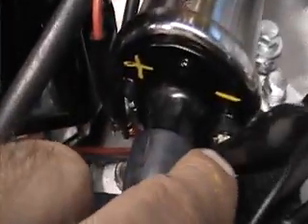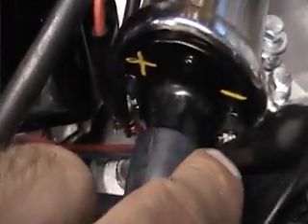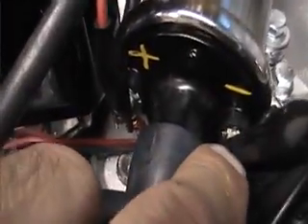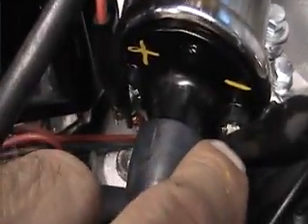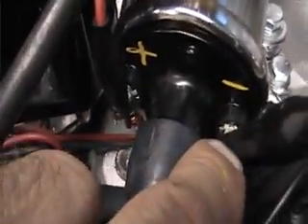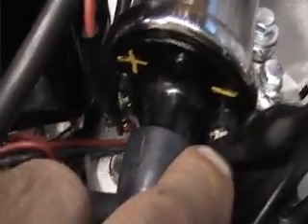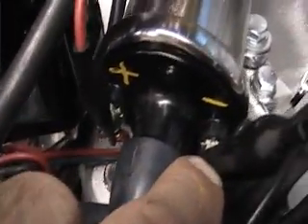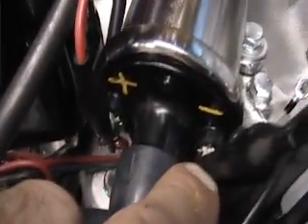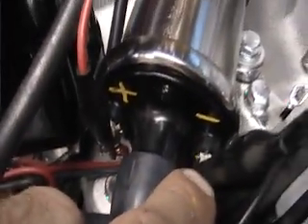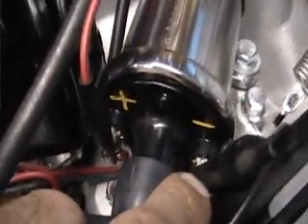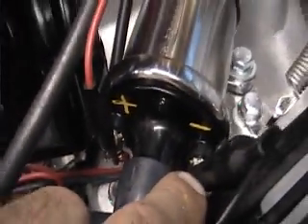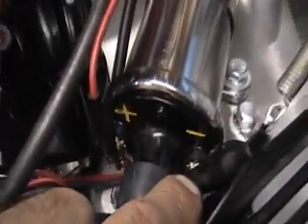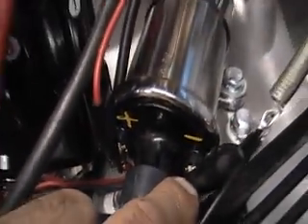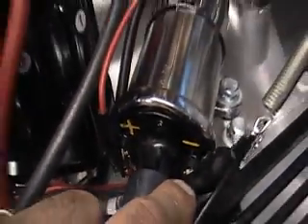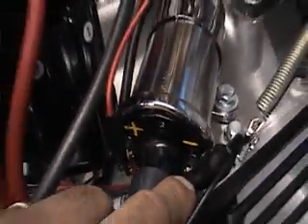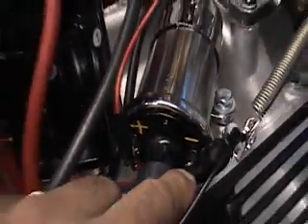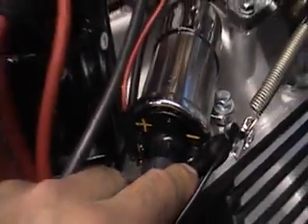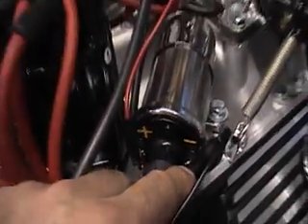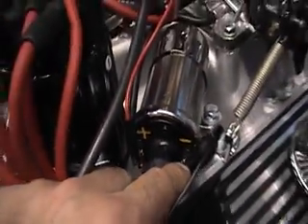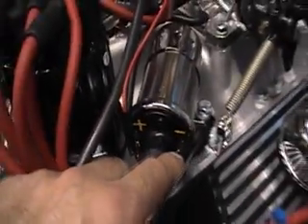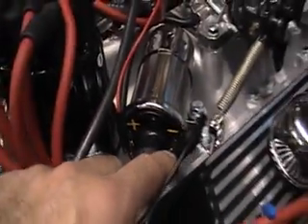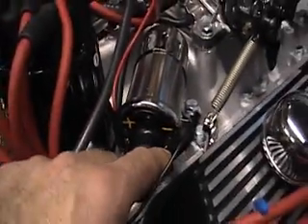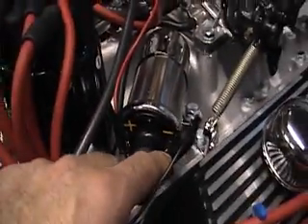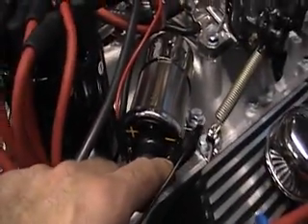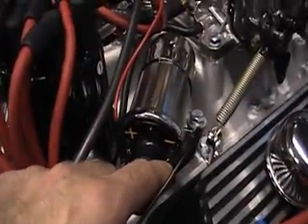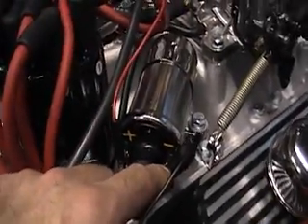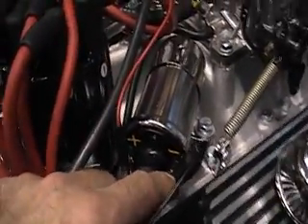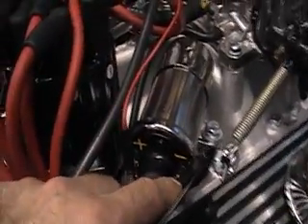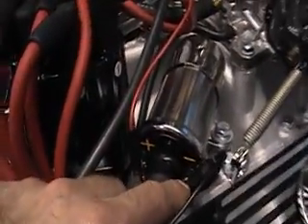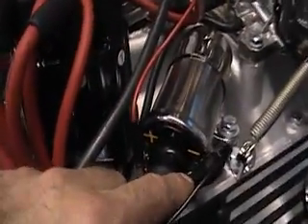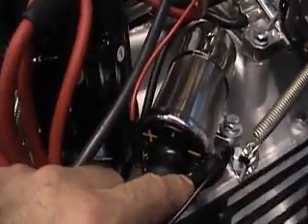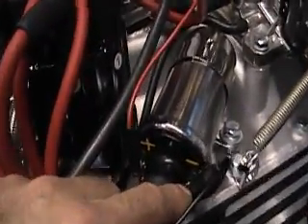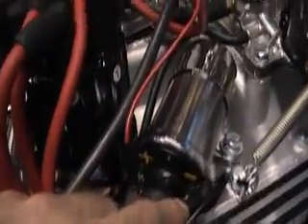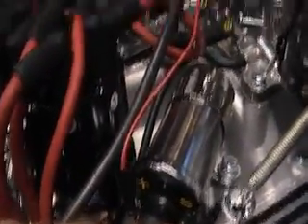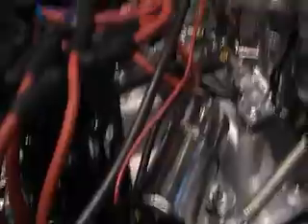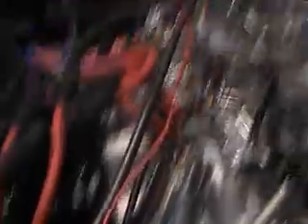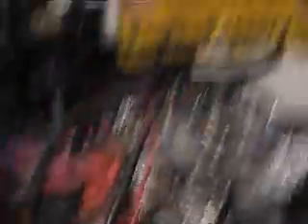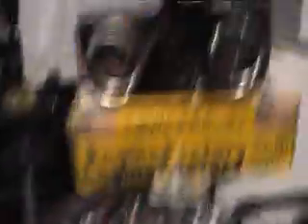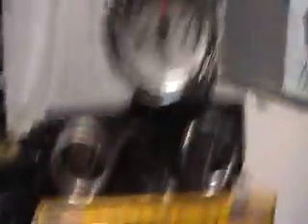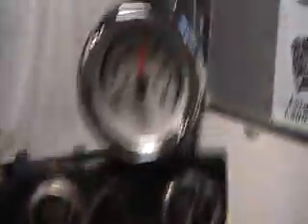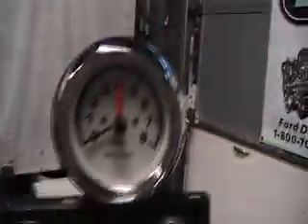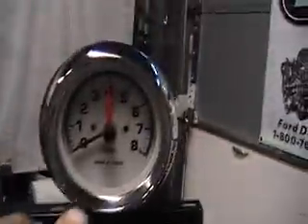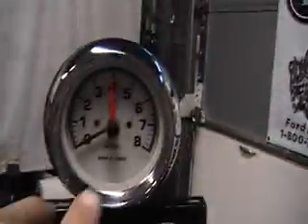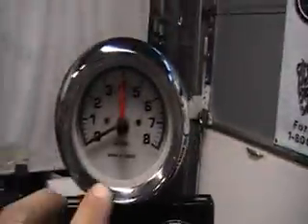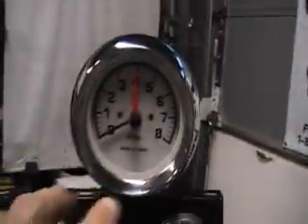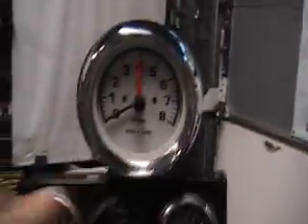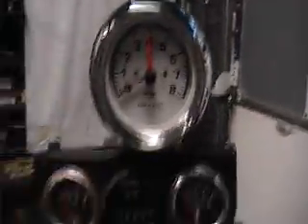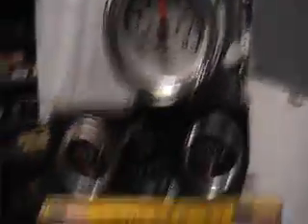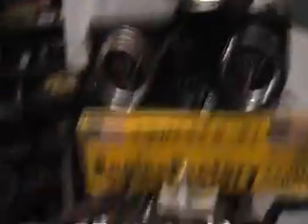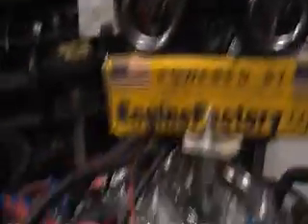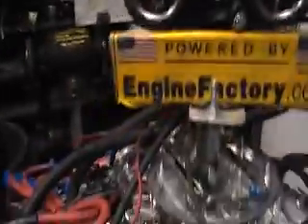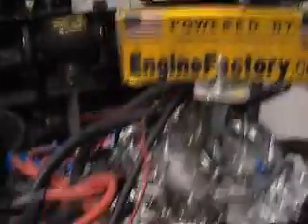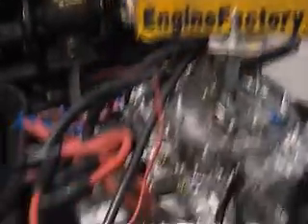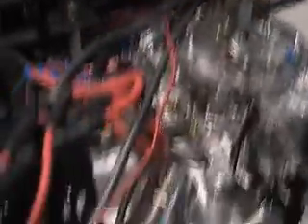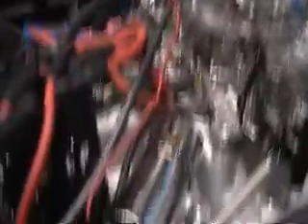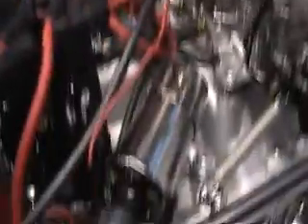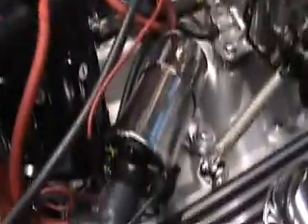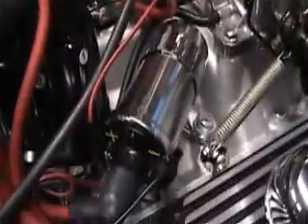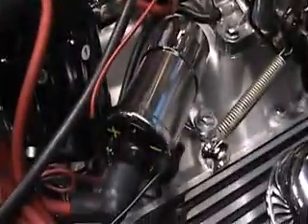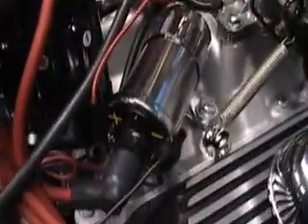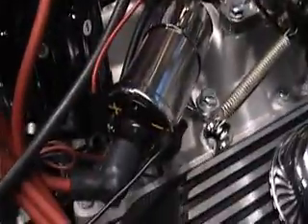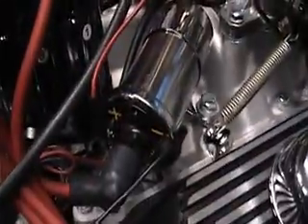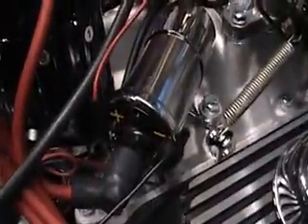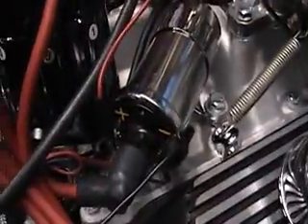The negative side of the coil is where you can hook up the tachometer wire for the RPM tach that you'll hook up. And that's it.